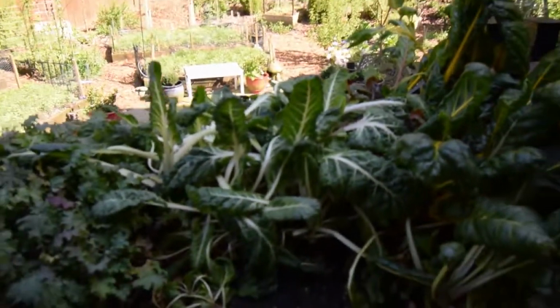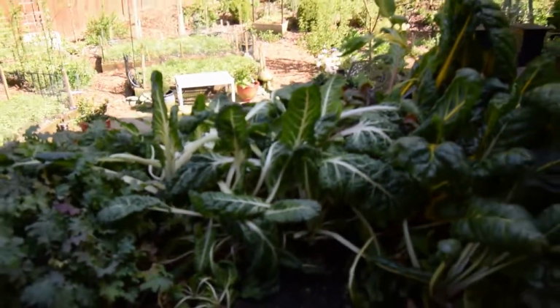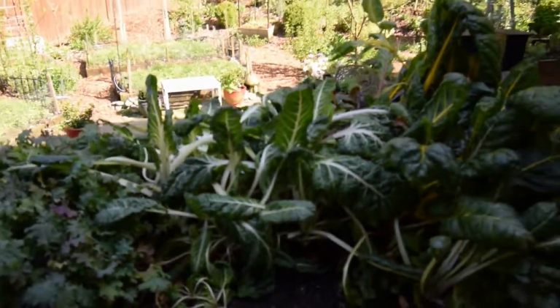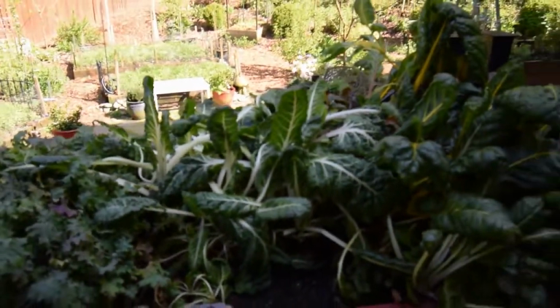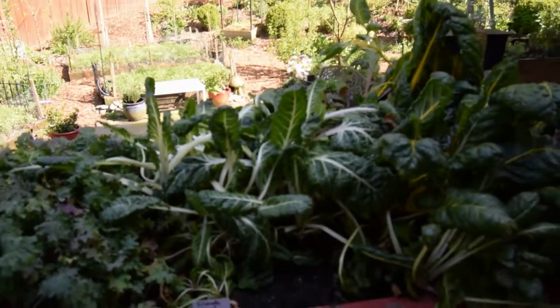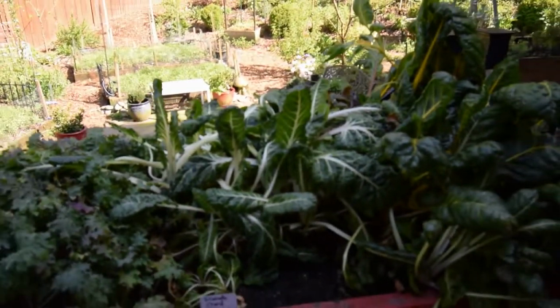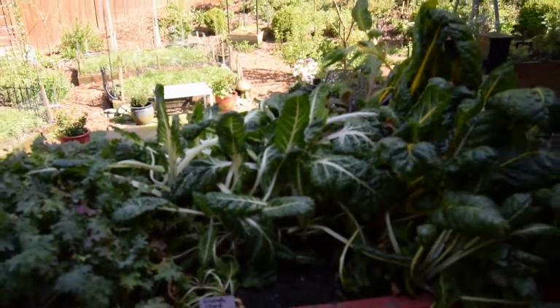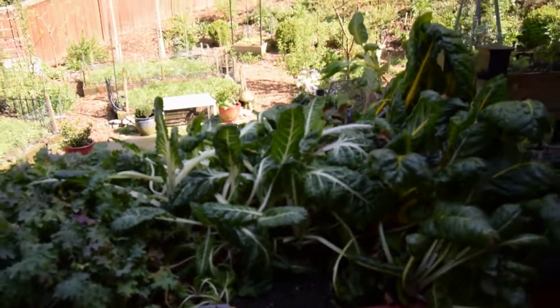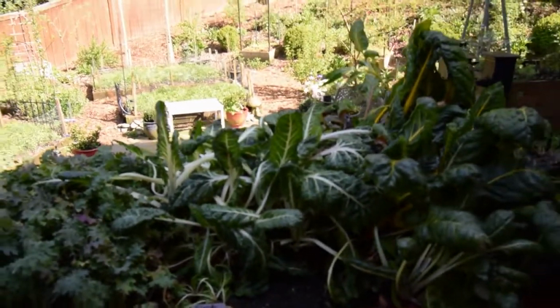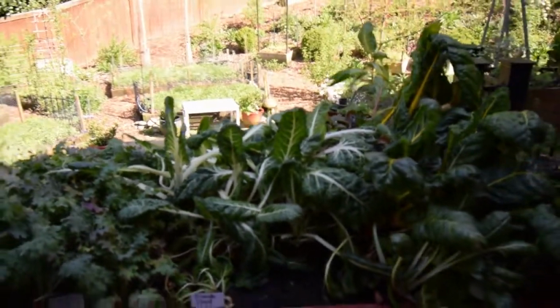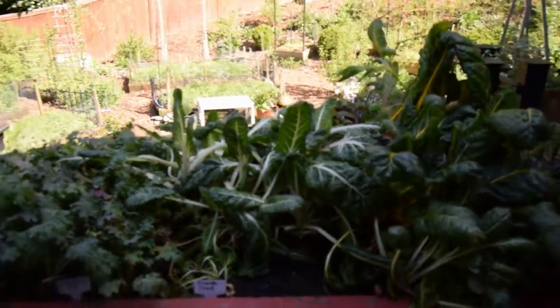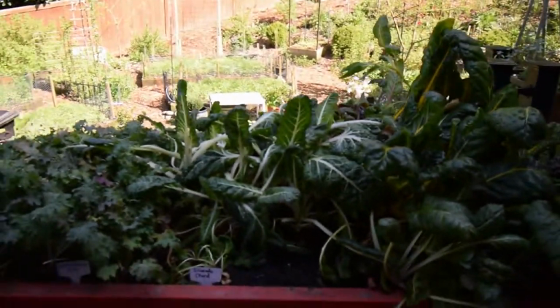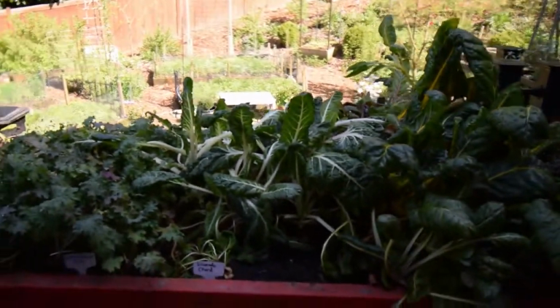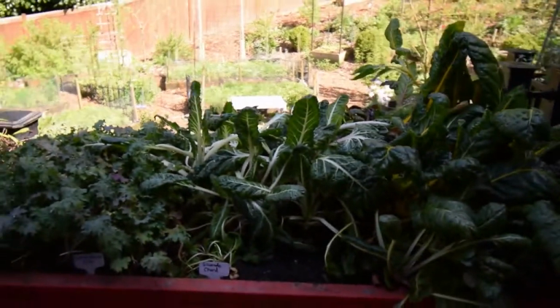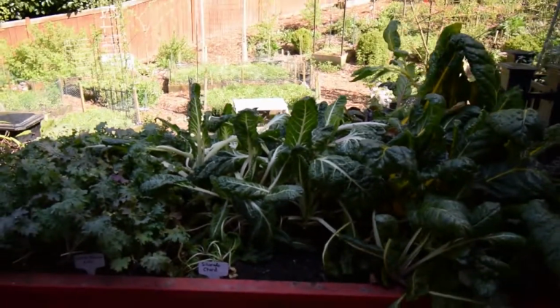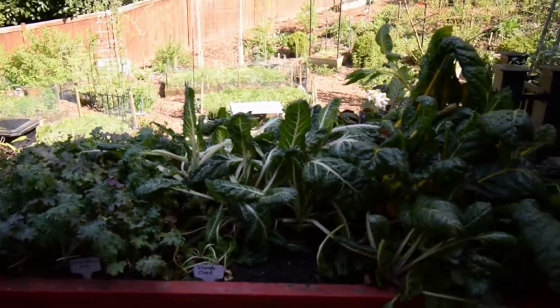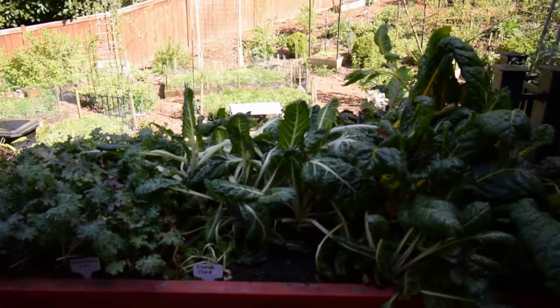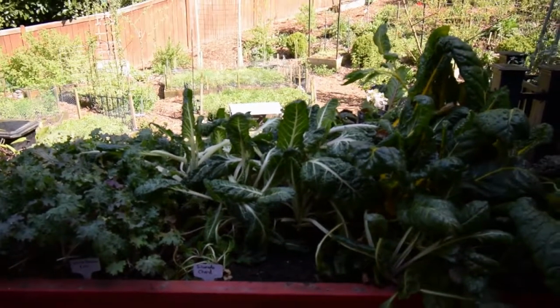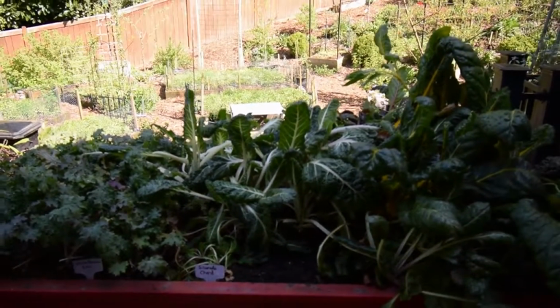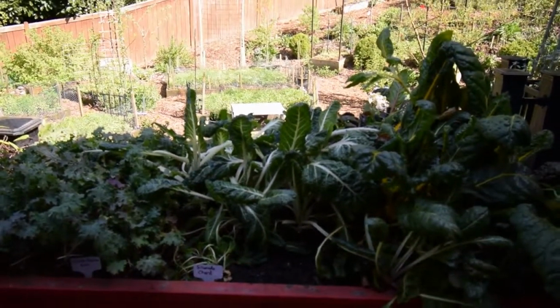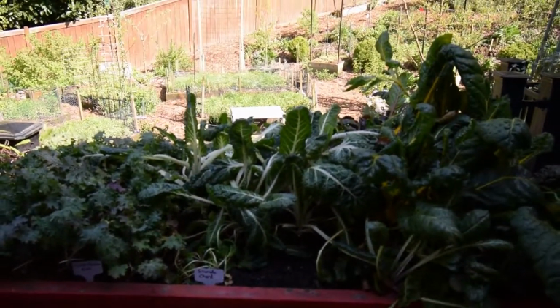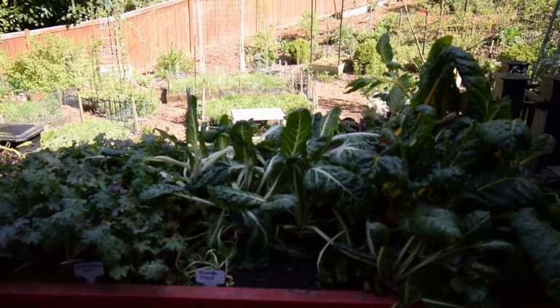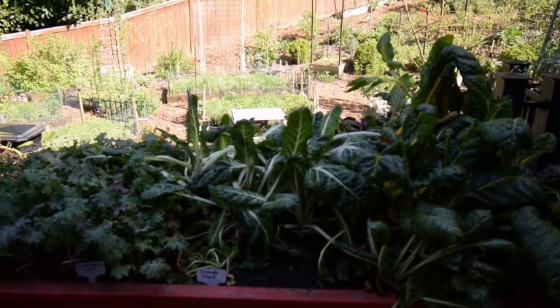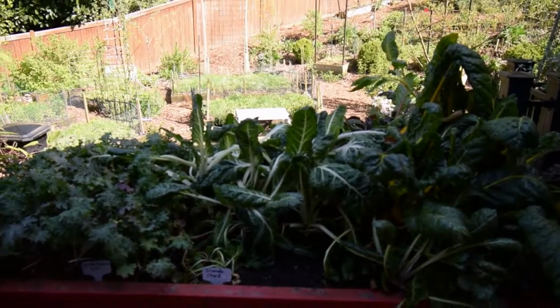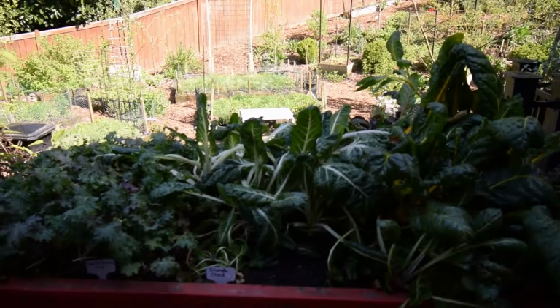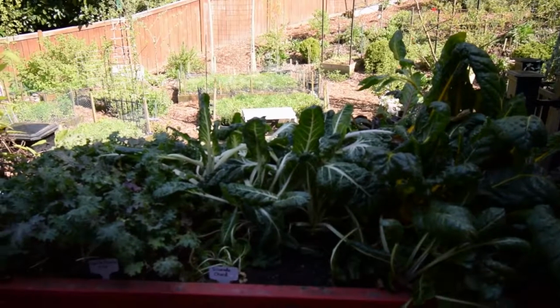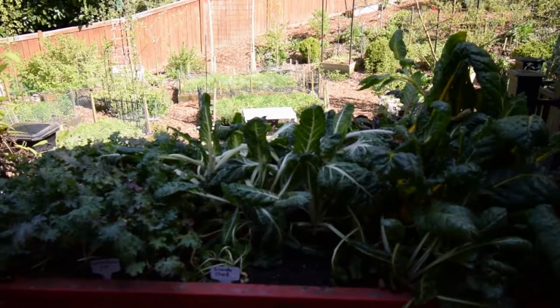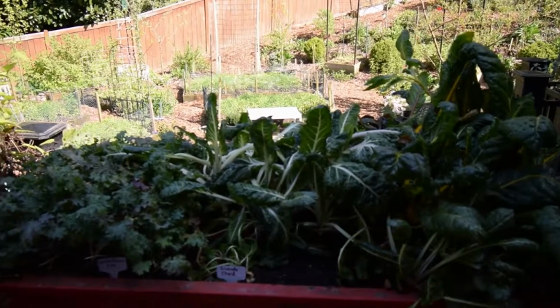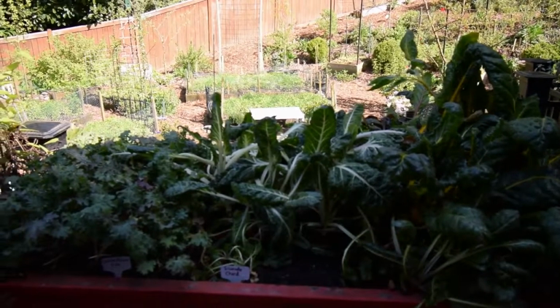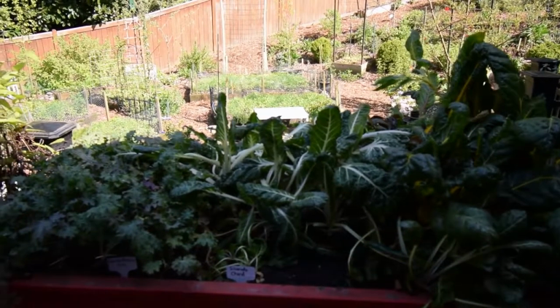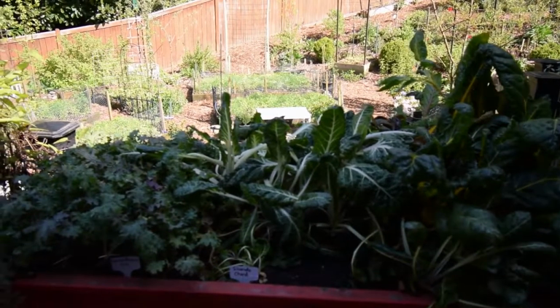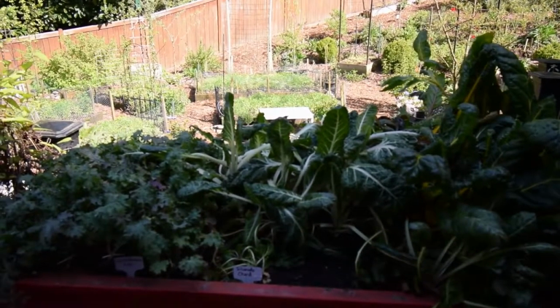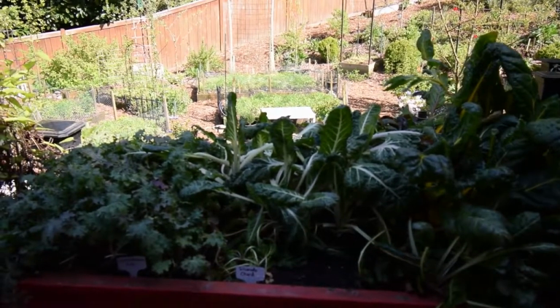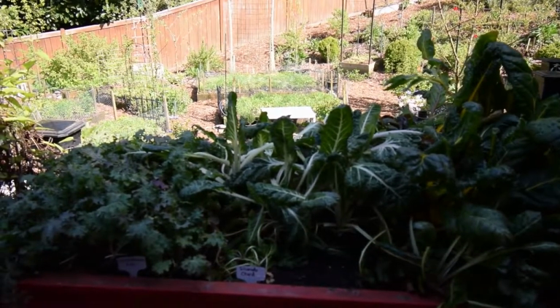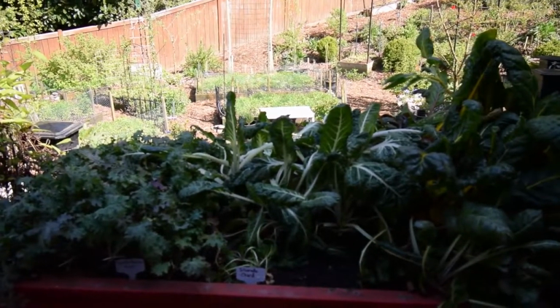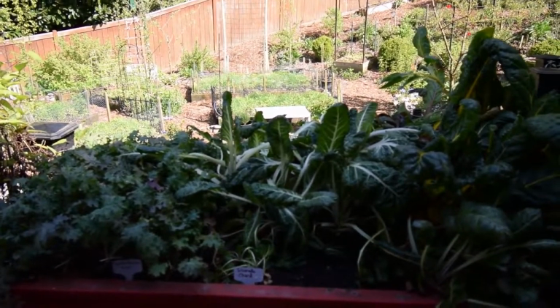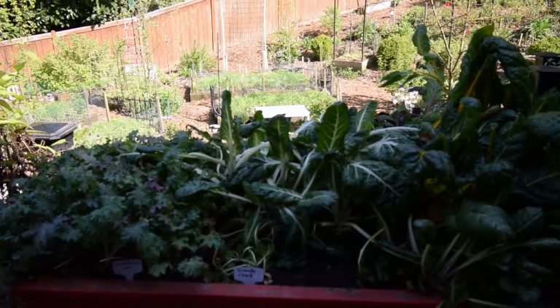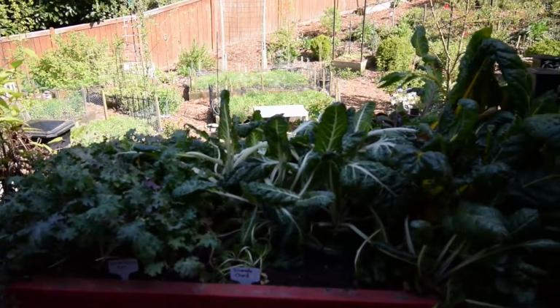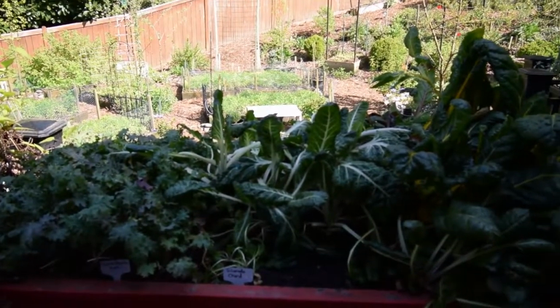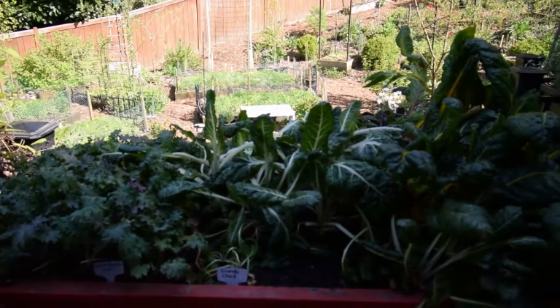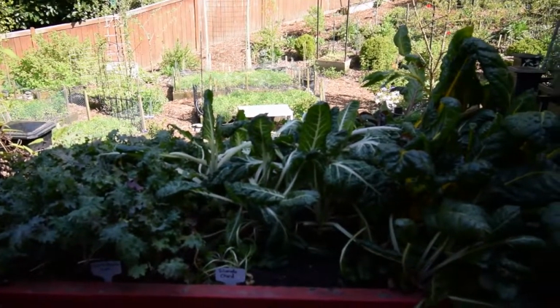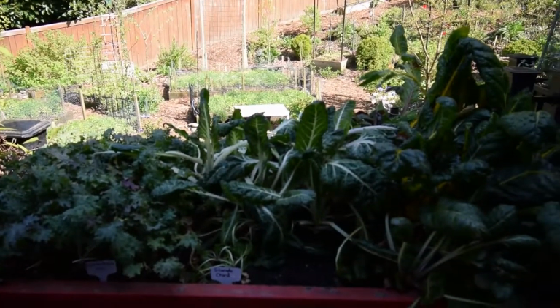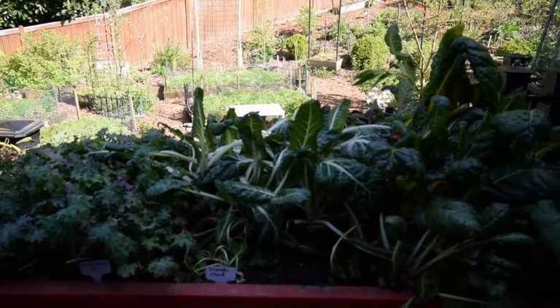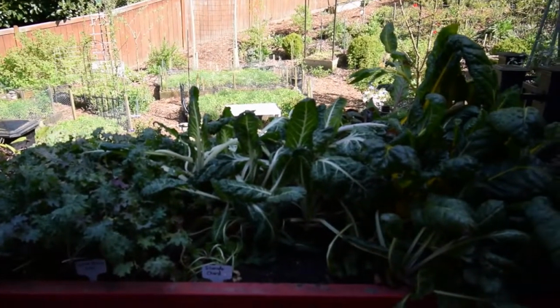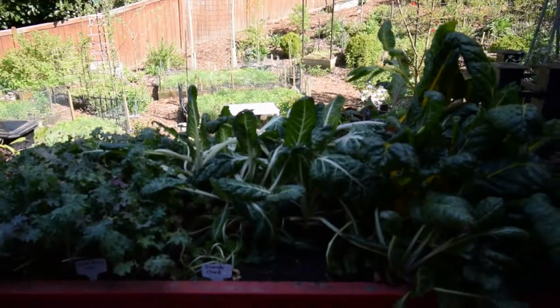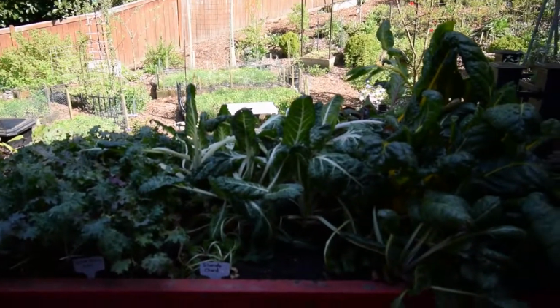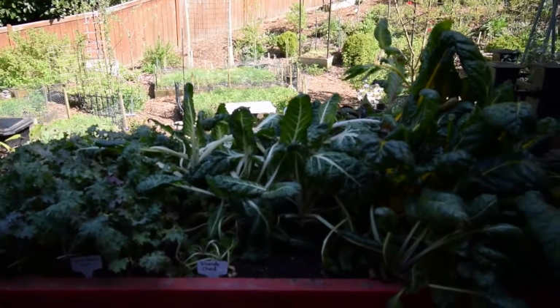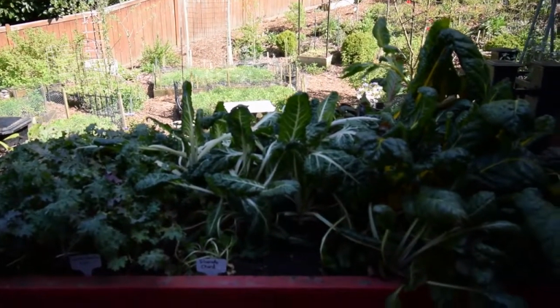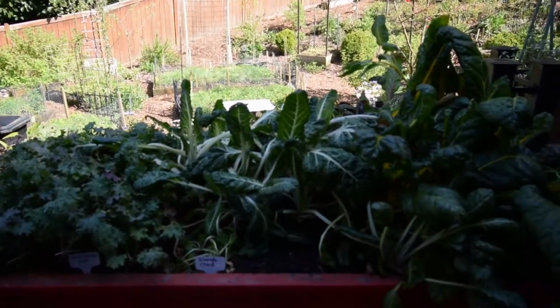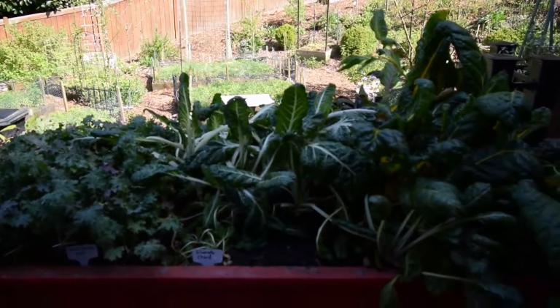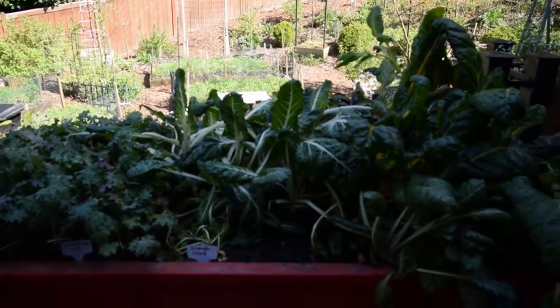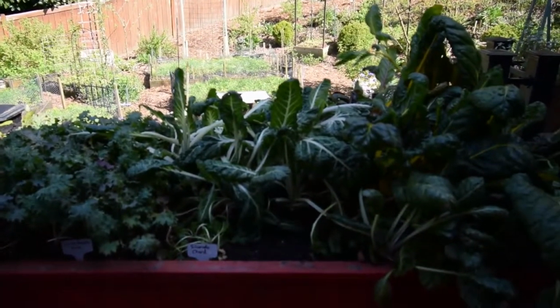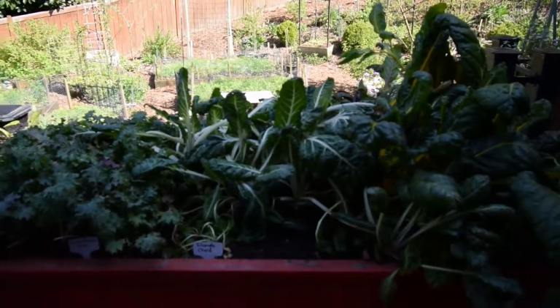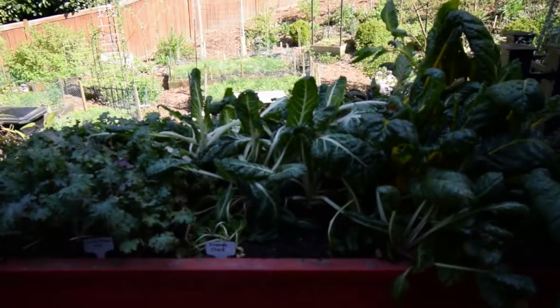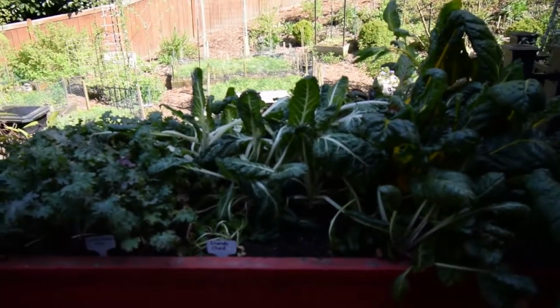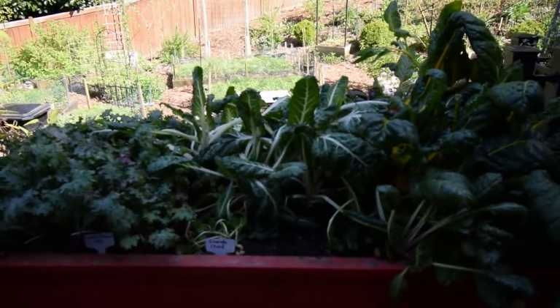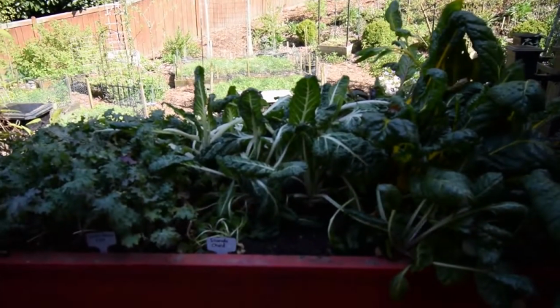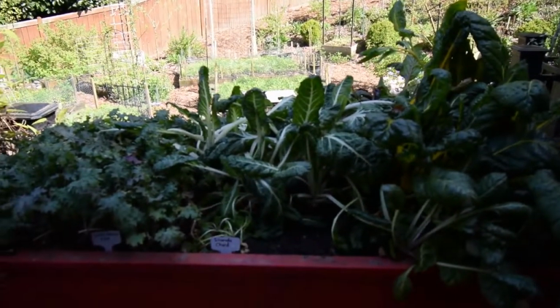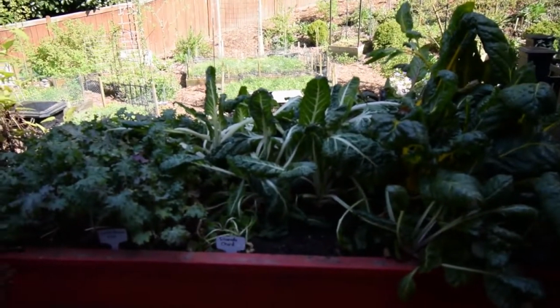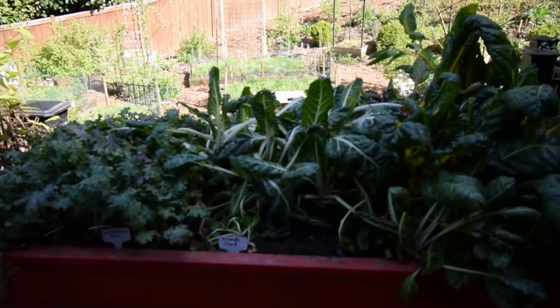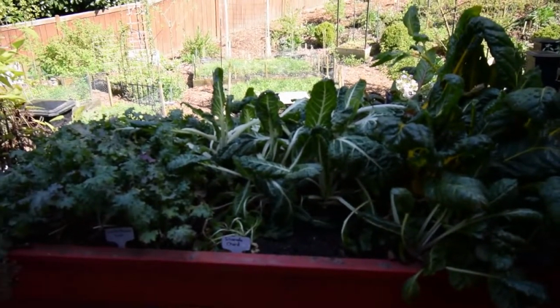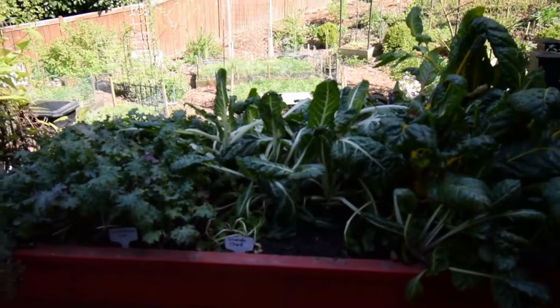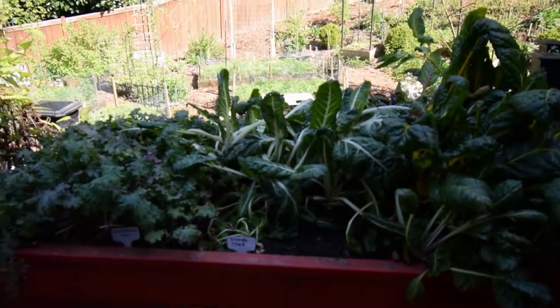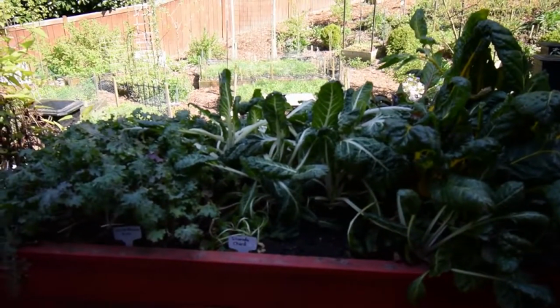We'll be putting it into some sautées that Paul is going to be doing, because we're going to be doing a lot of barbecuing — we're going to have some really nice weather this next week.